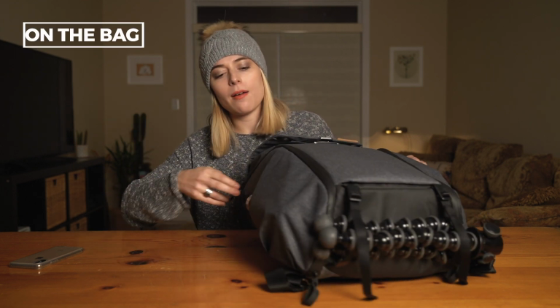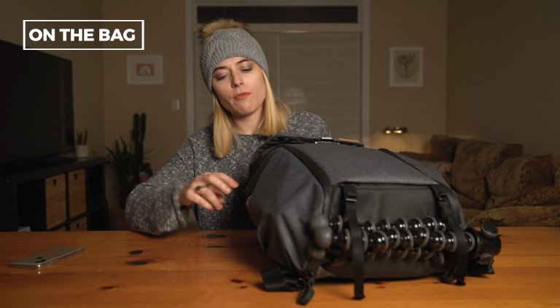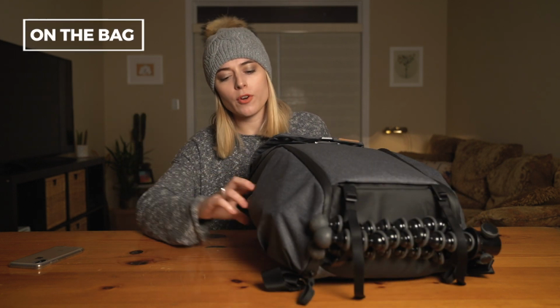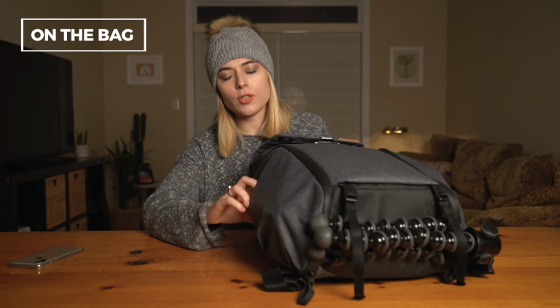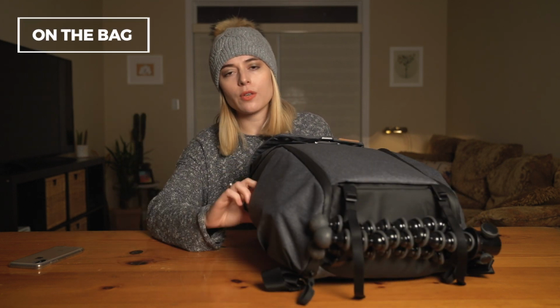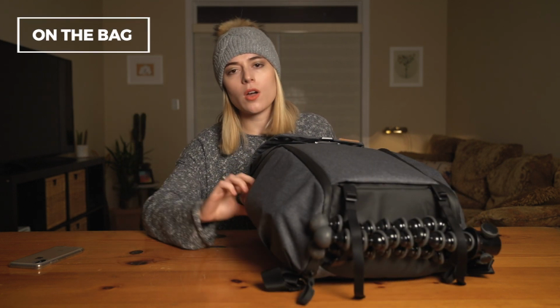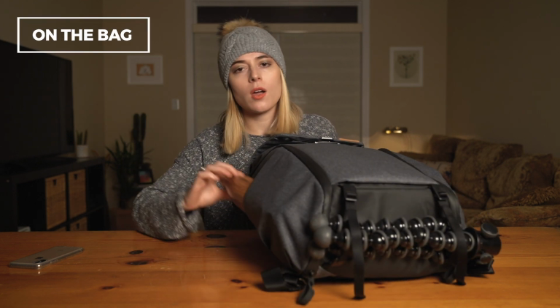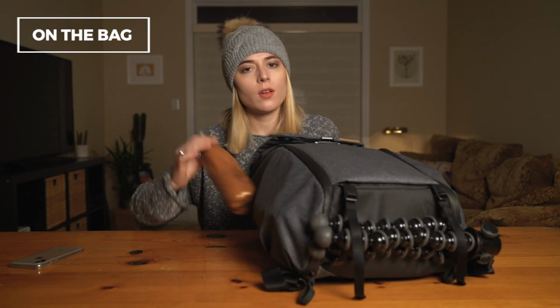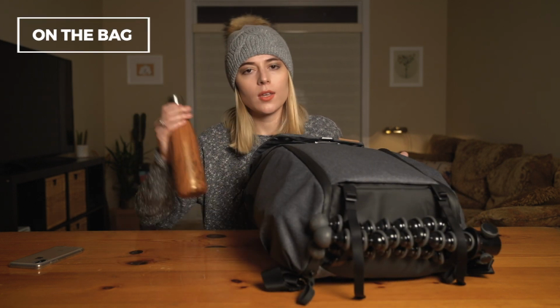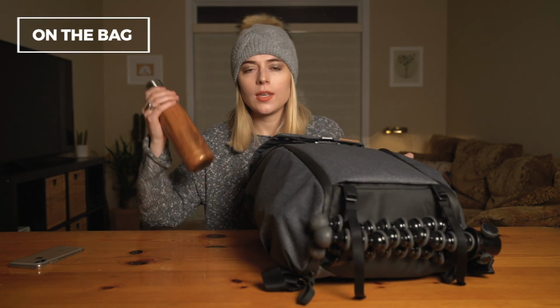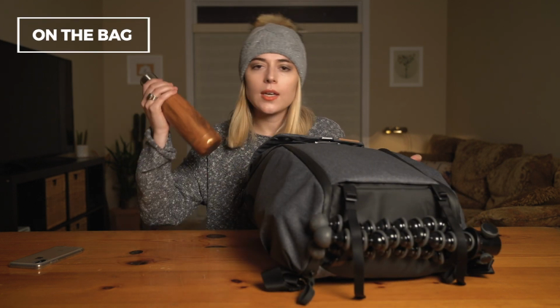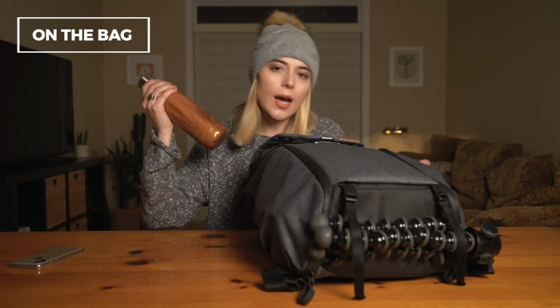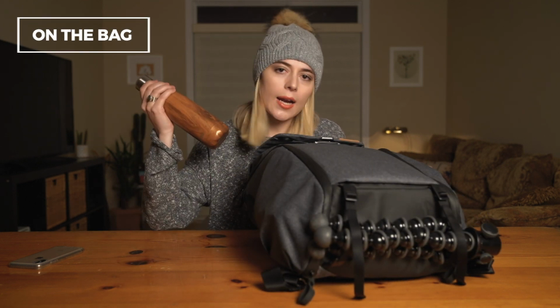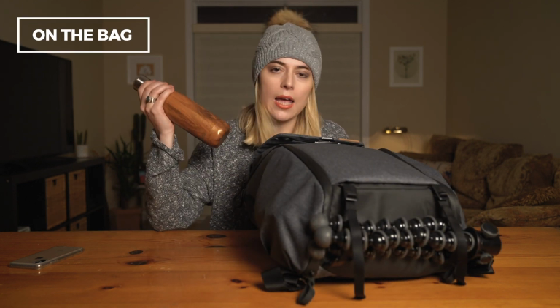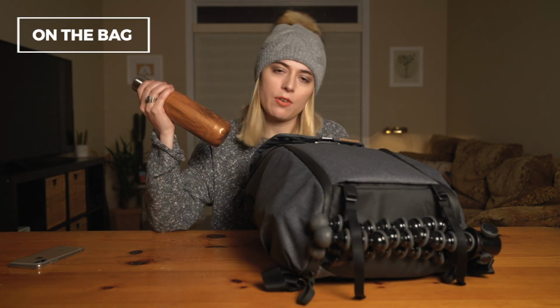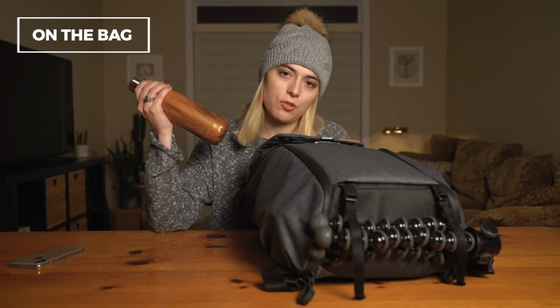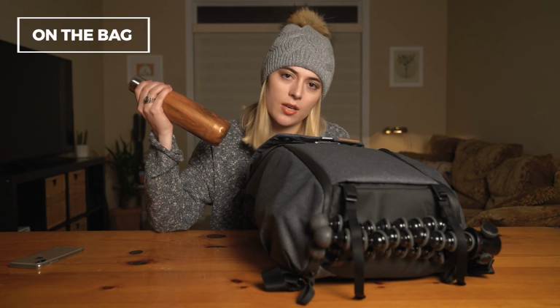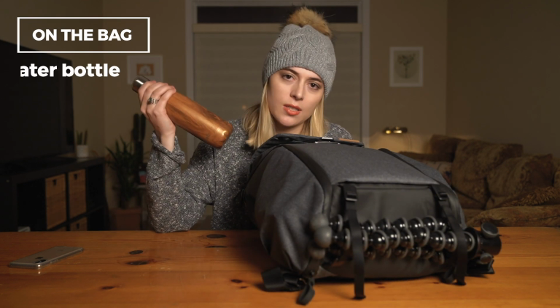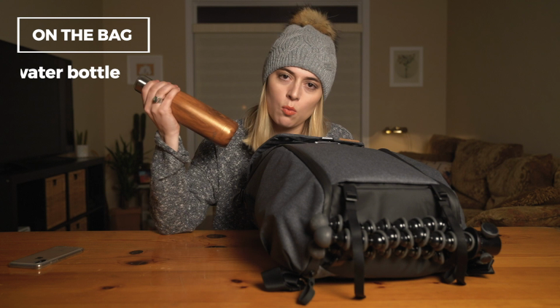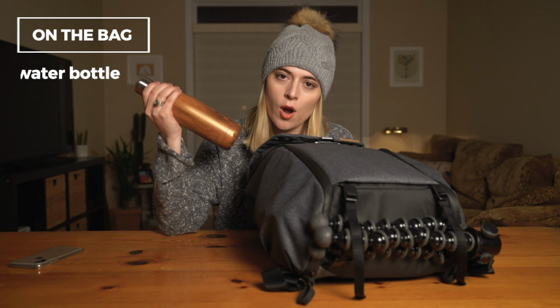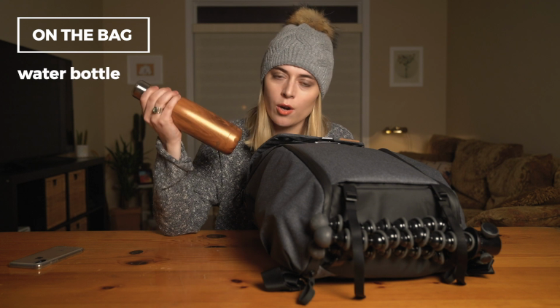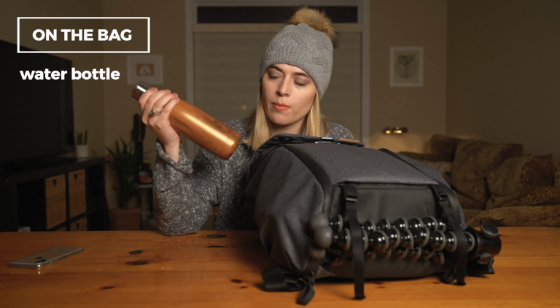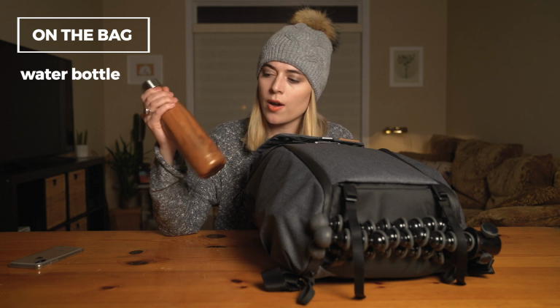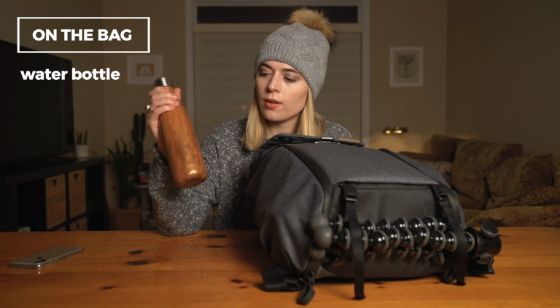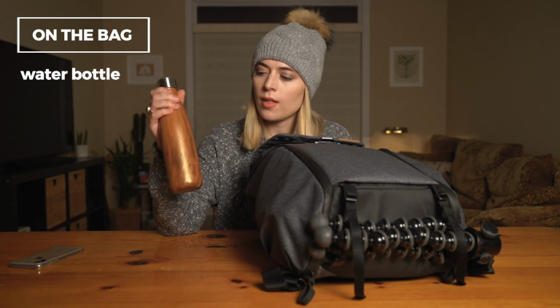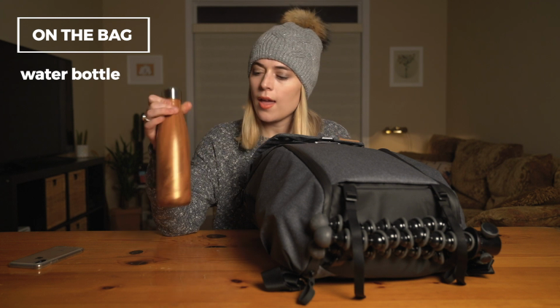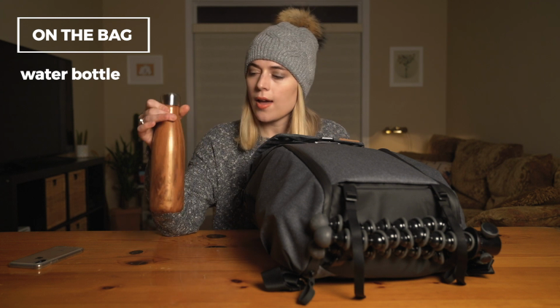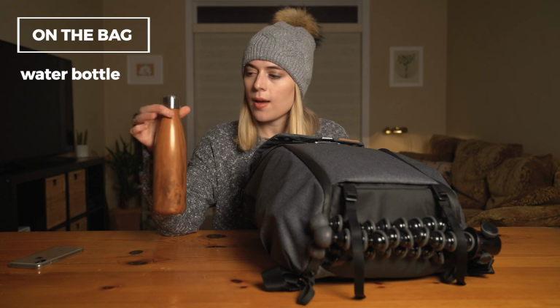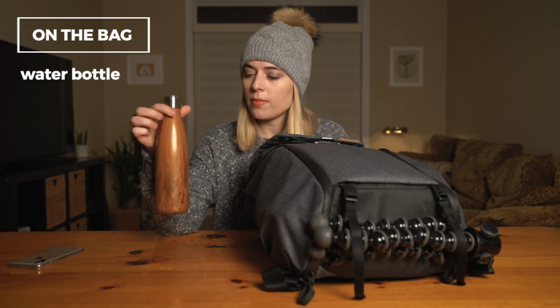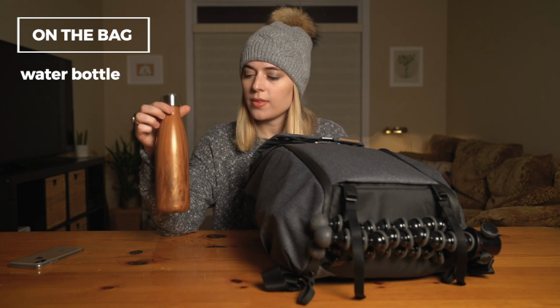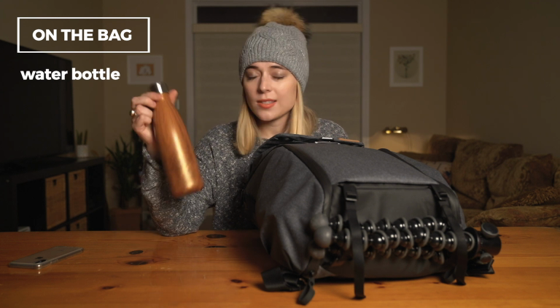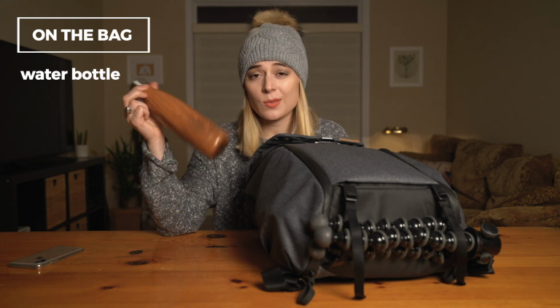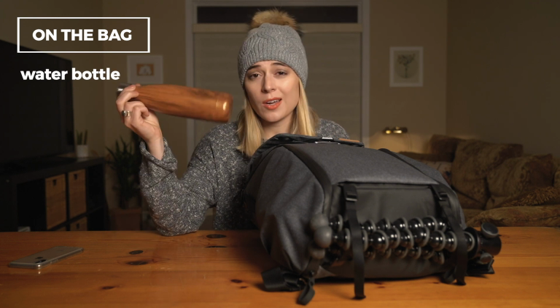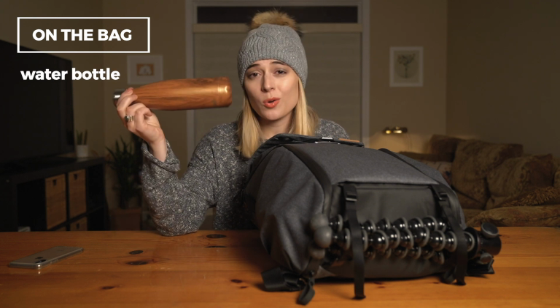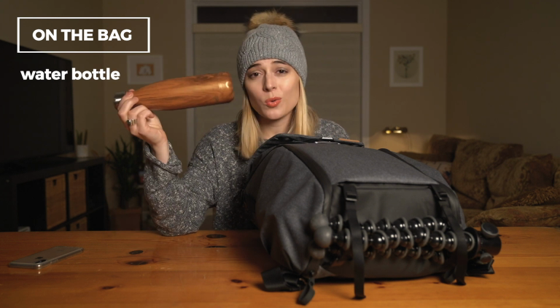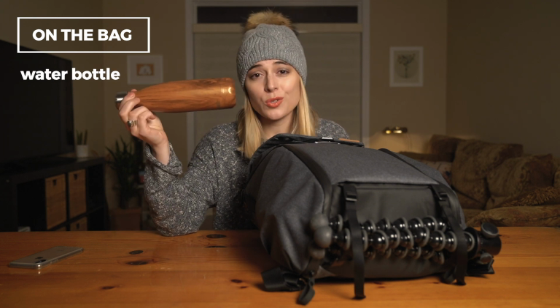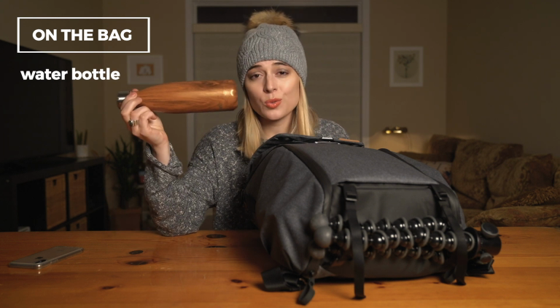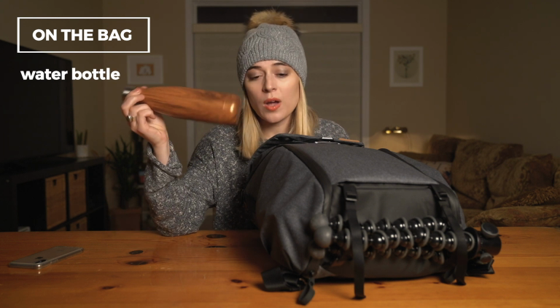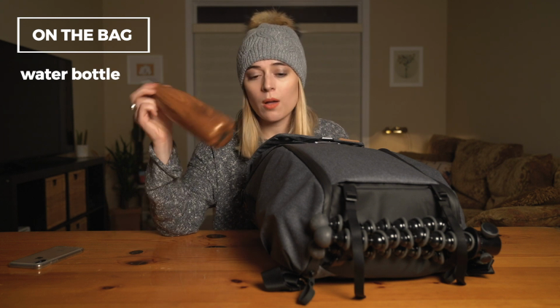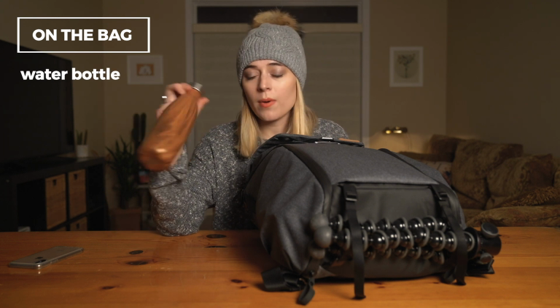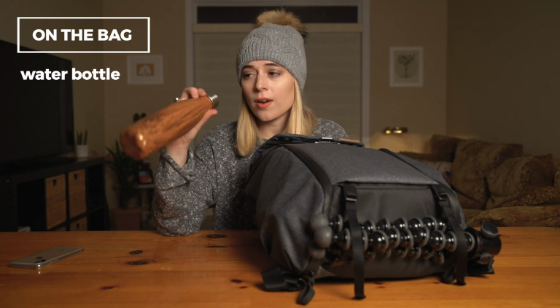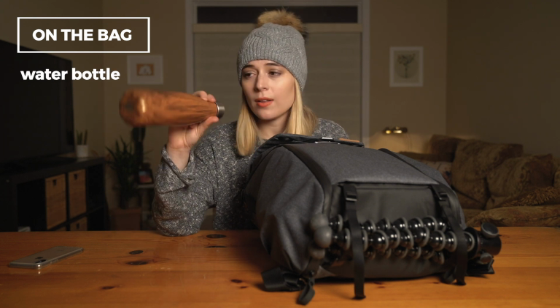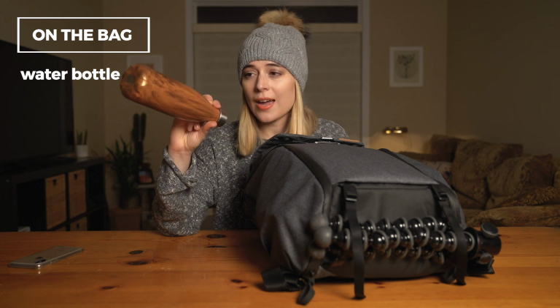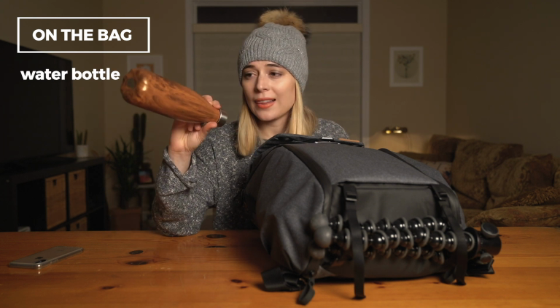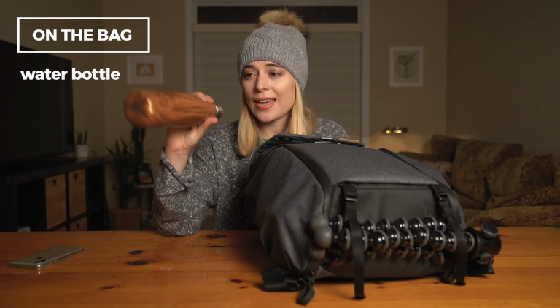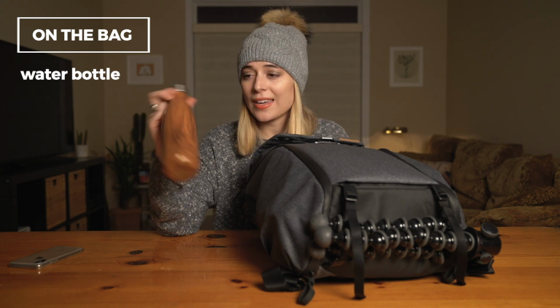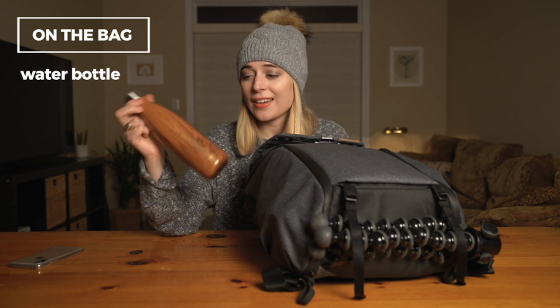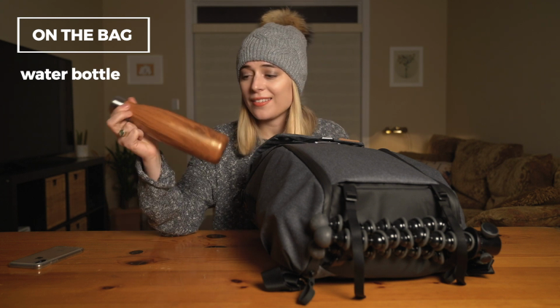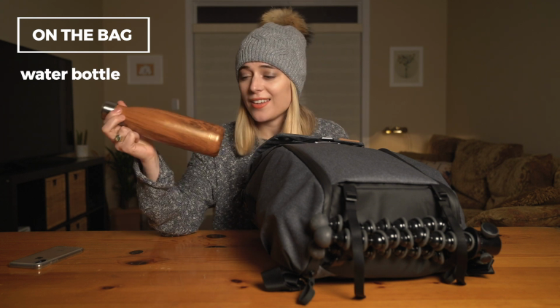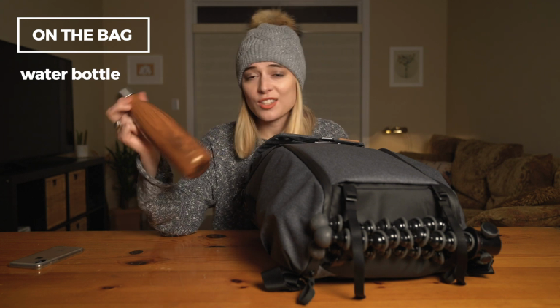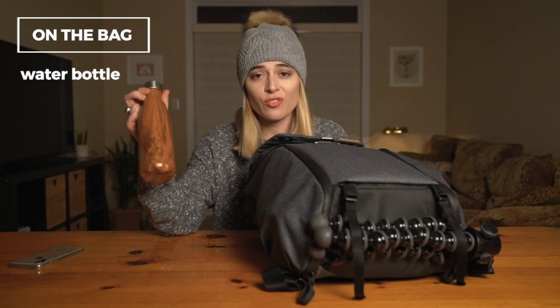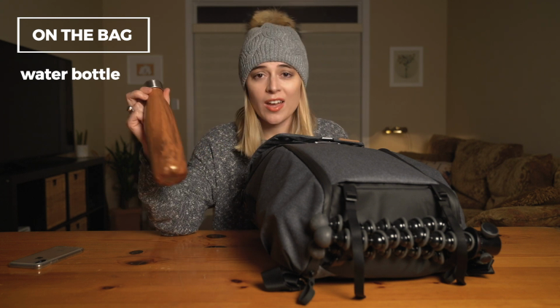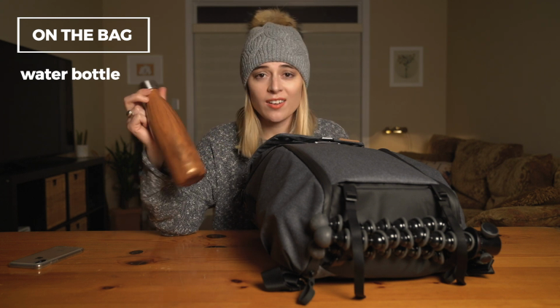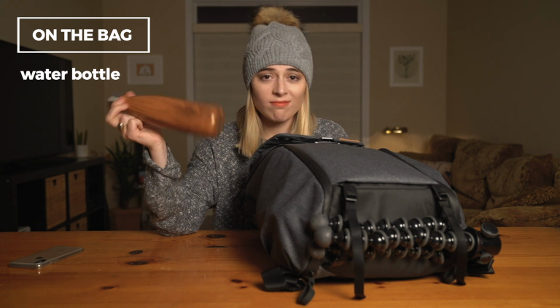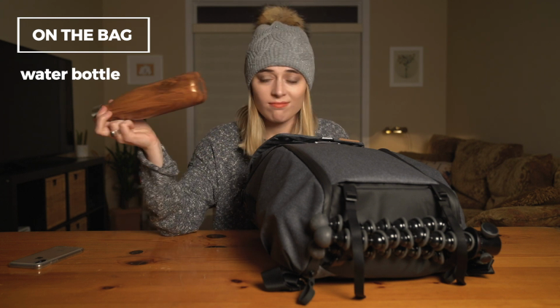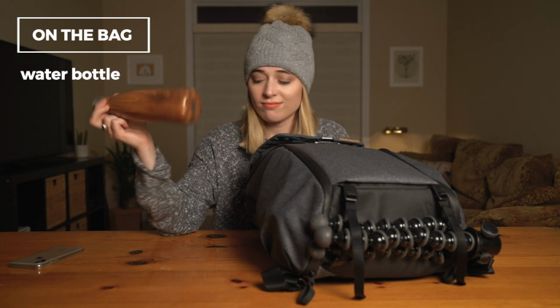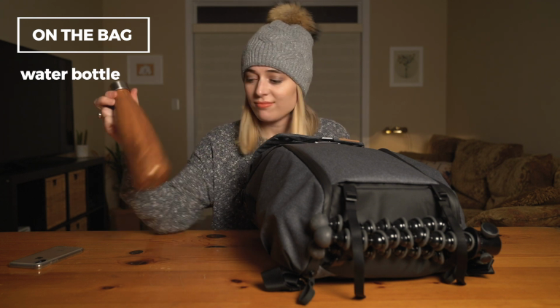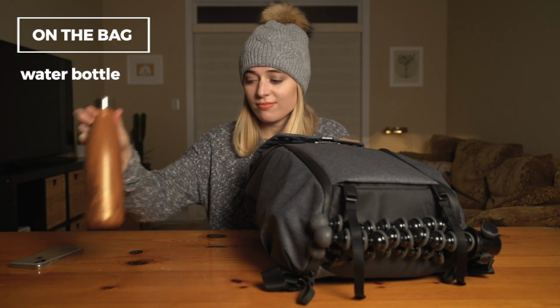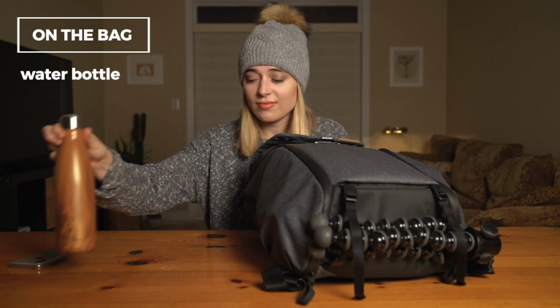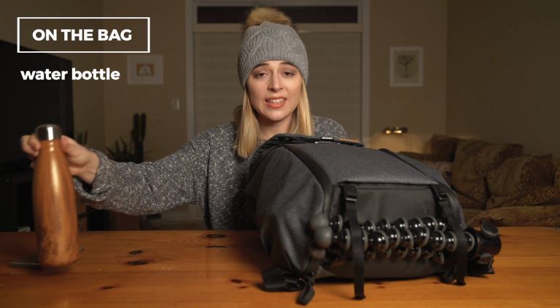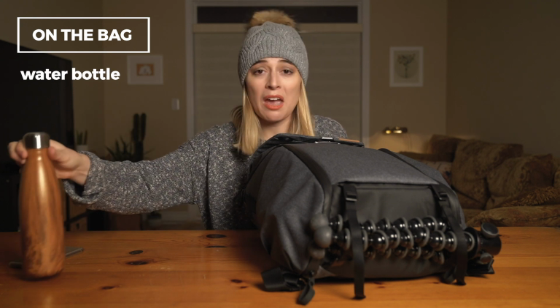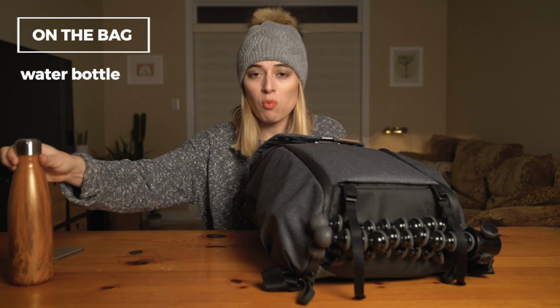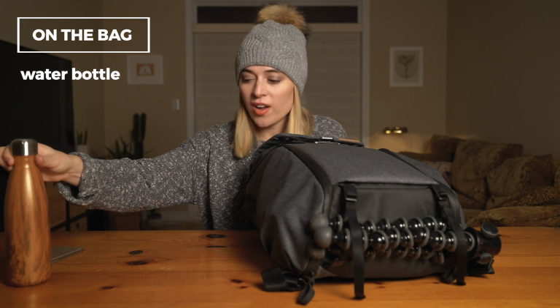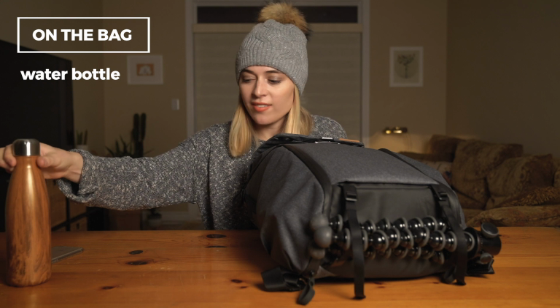First of all, you've got to have a trusty water bottle. This is a cool Swell bottle — I like it, it's fun. Get one.